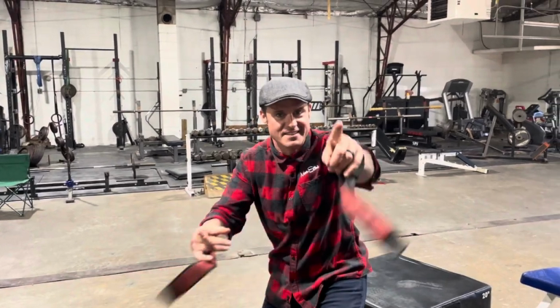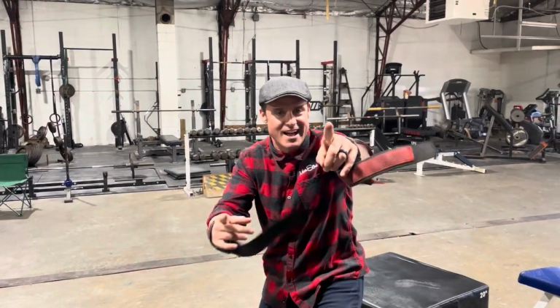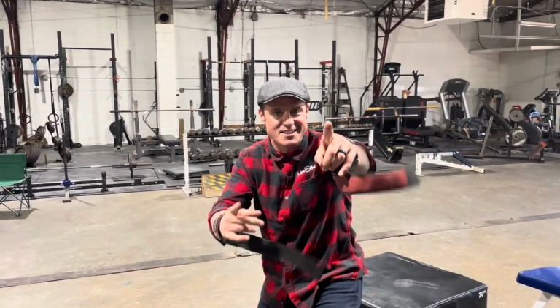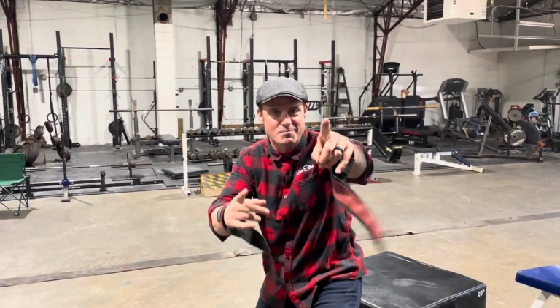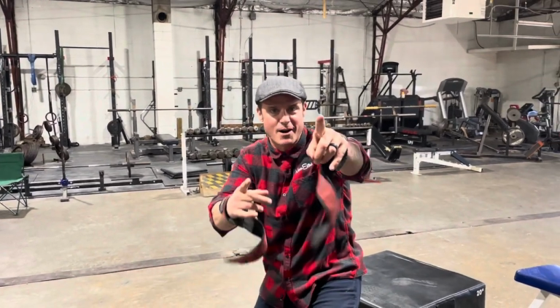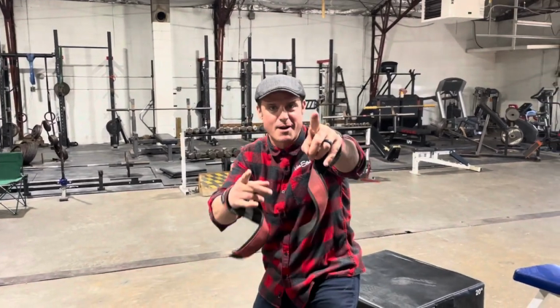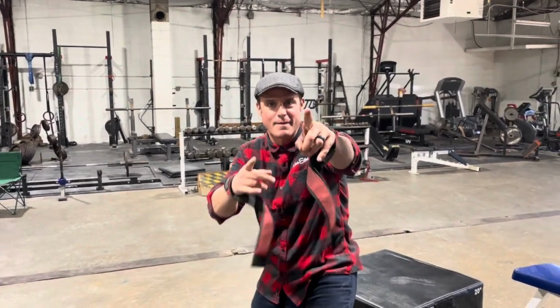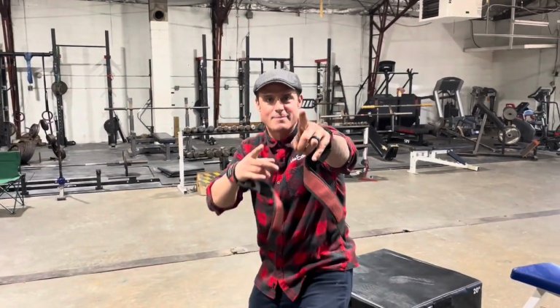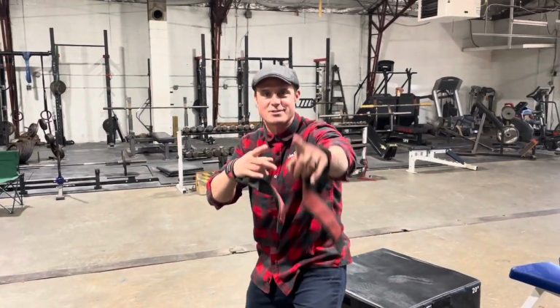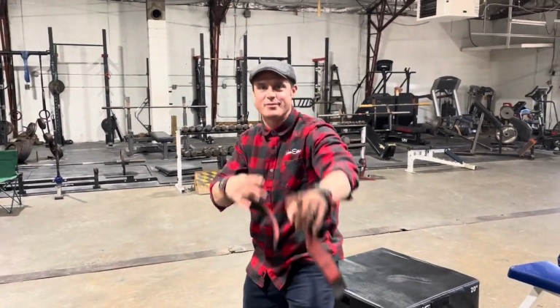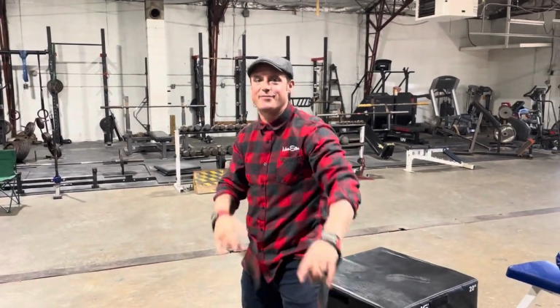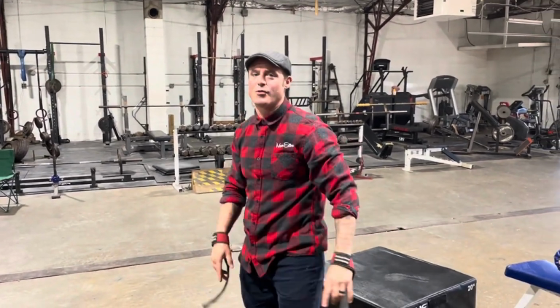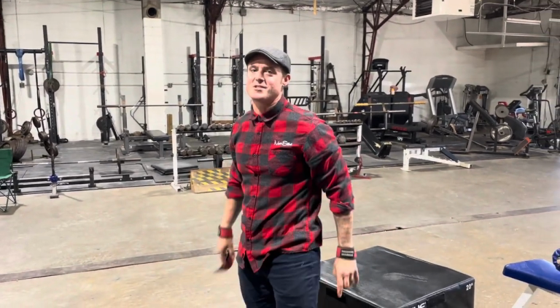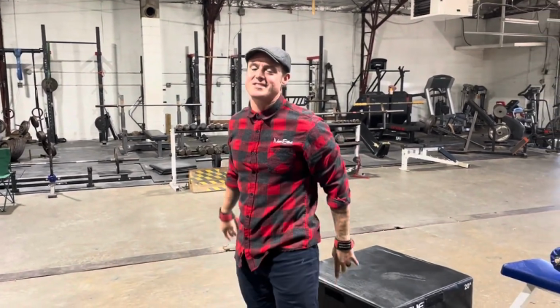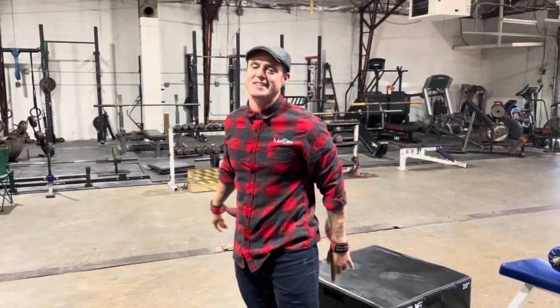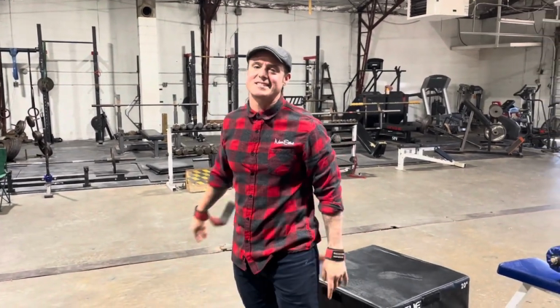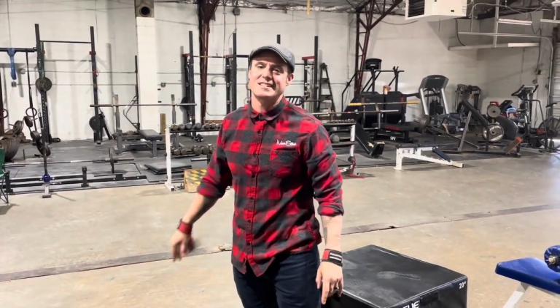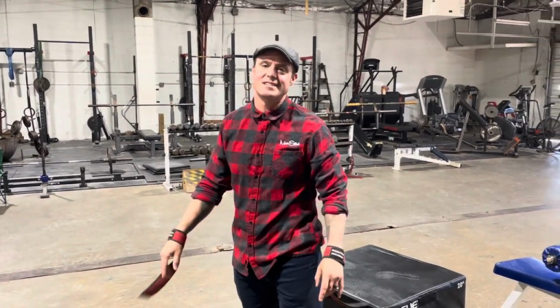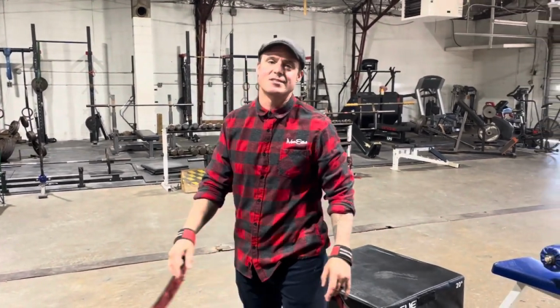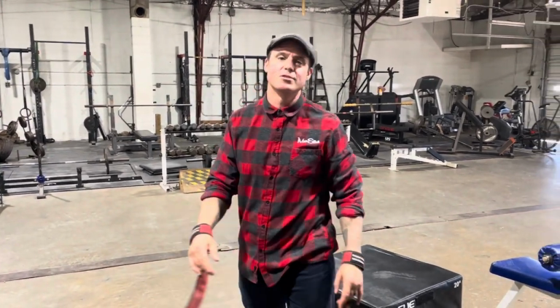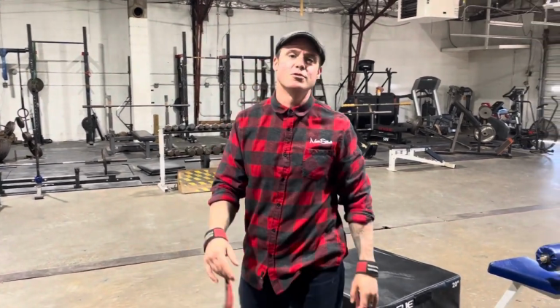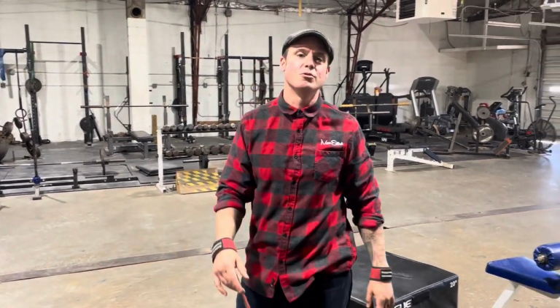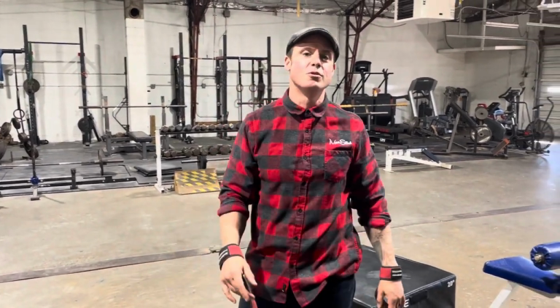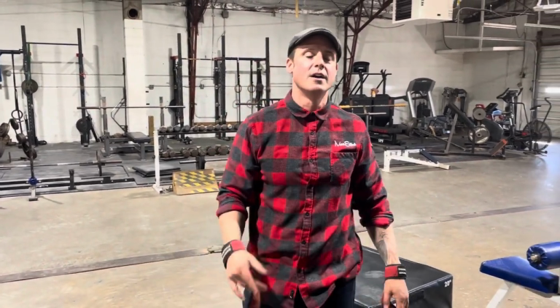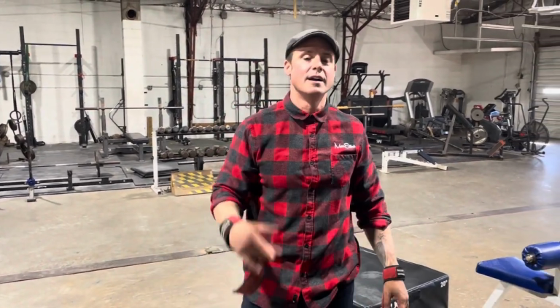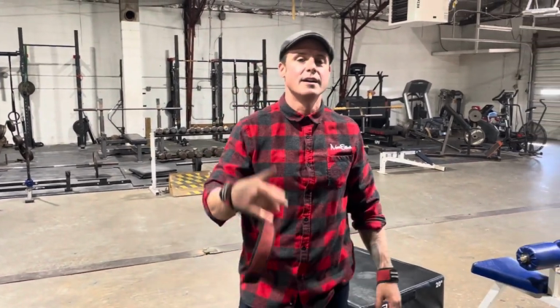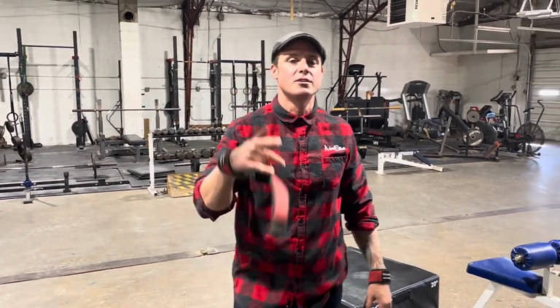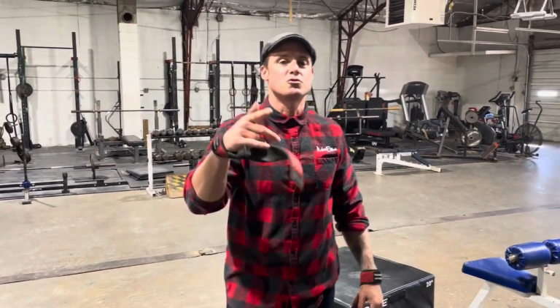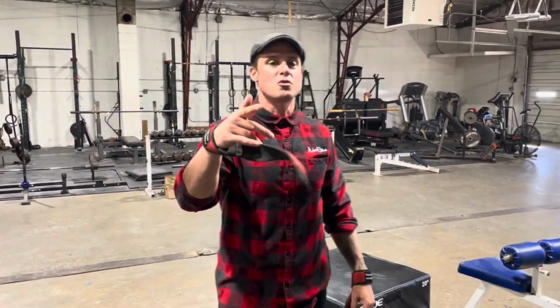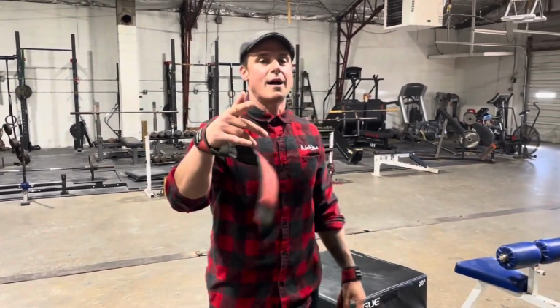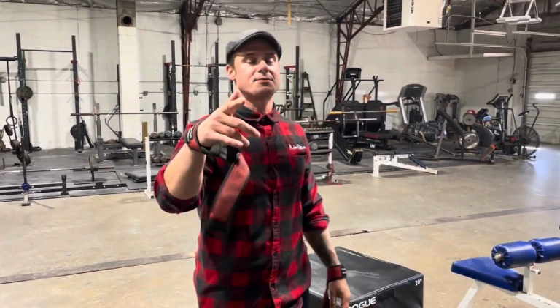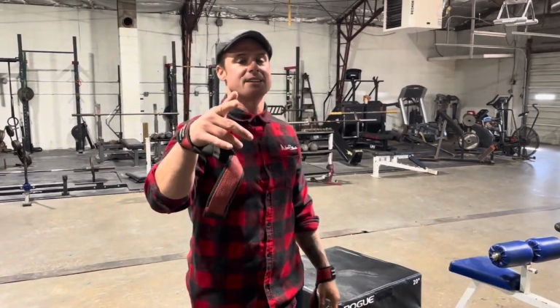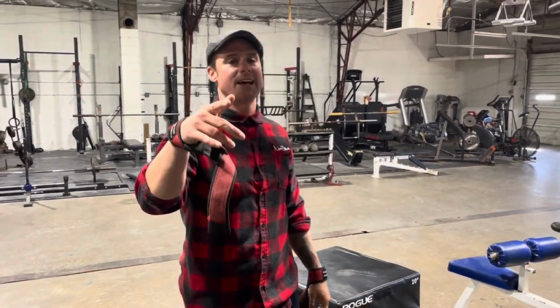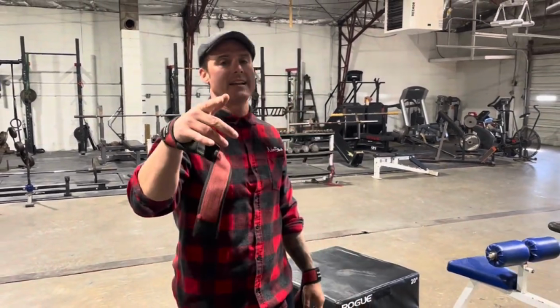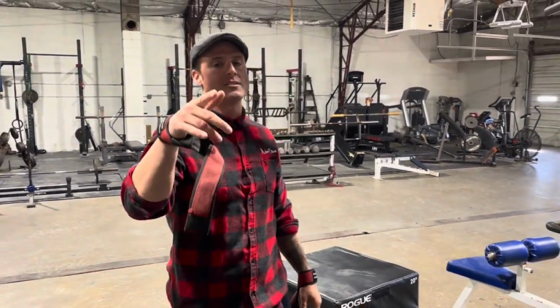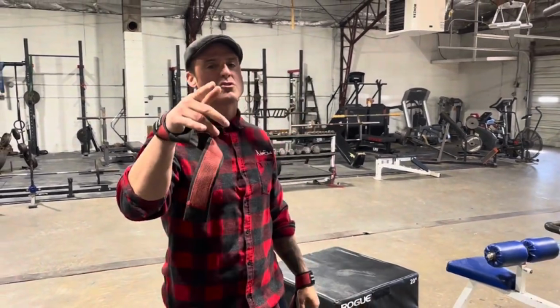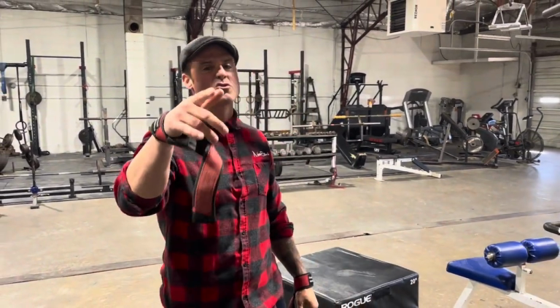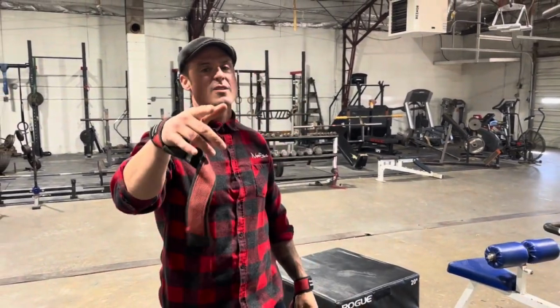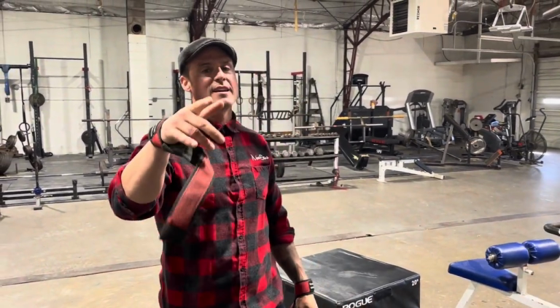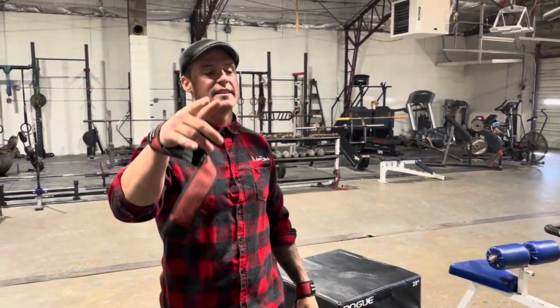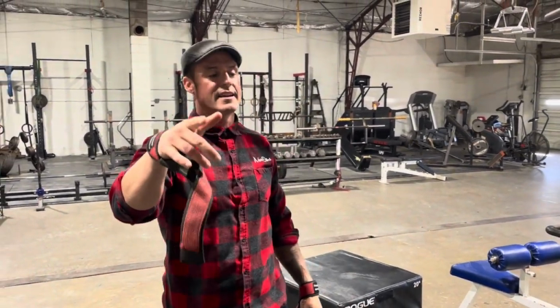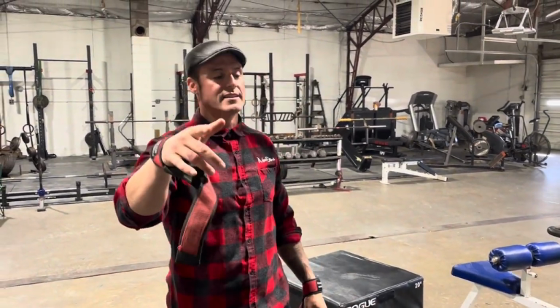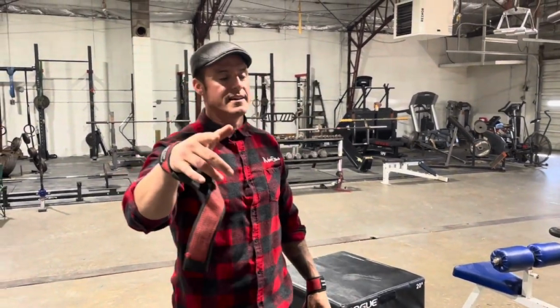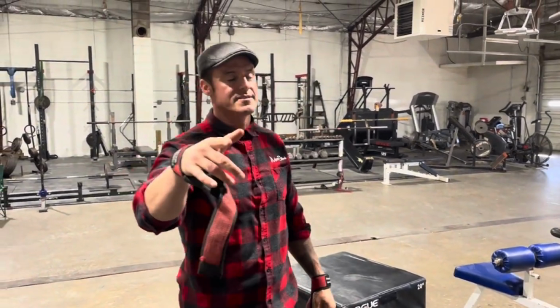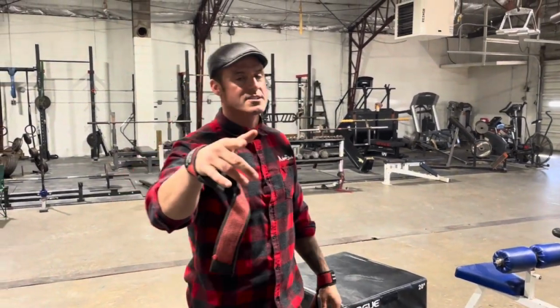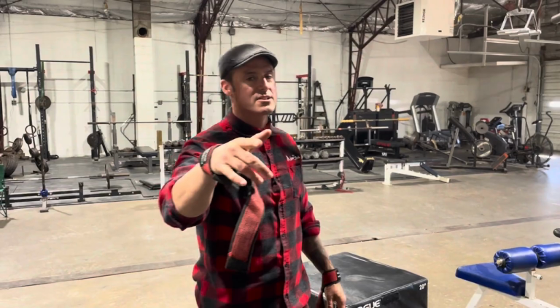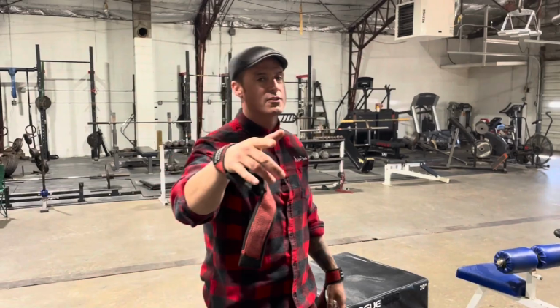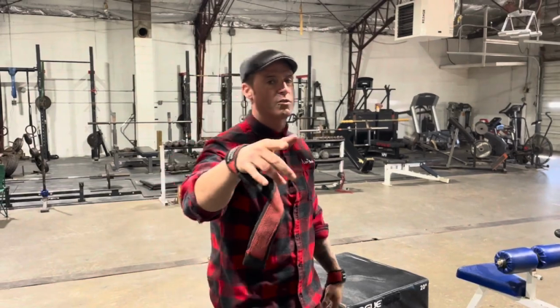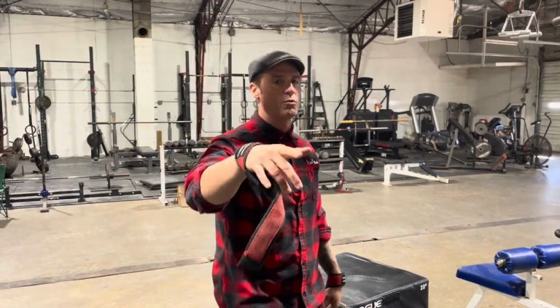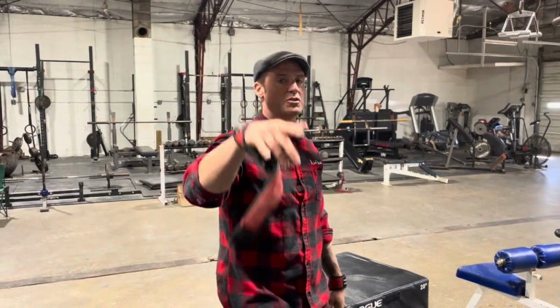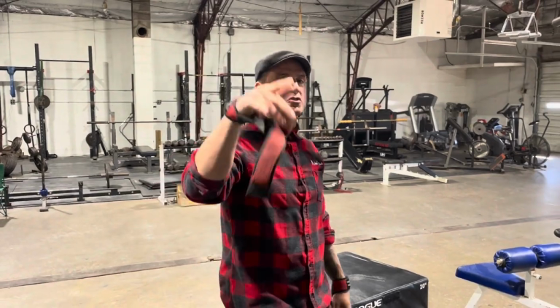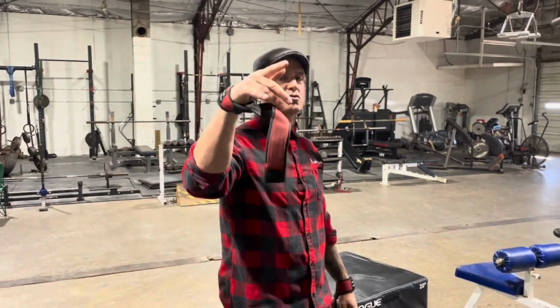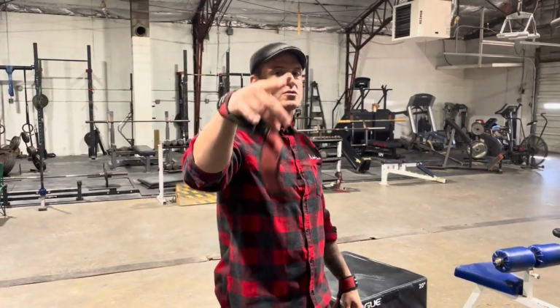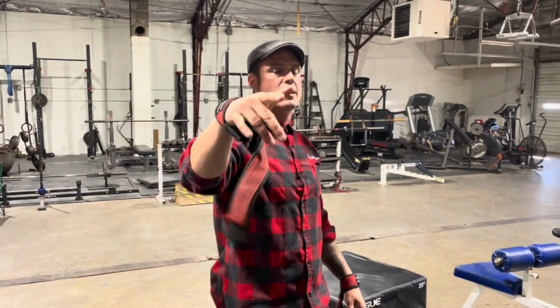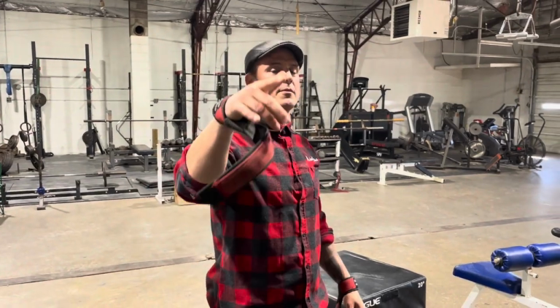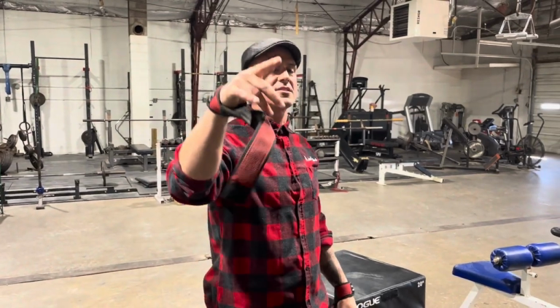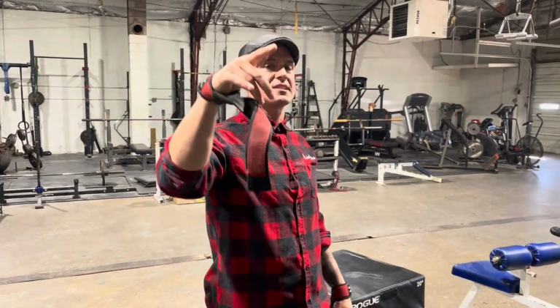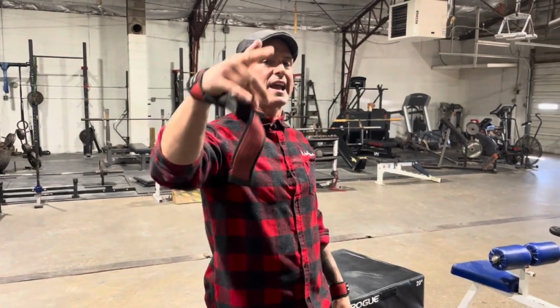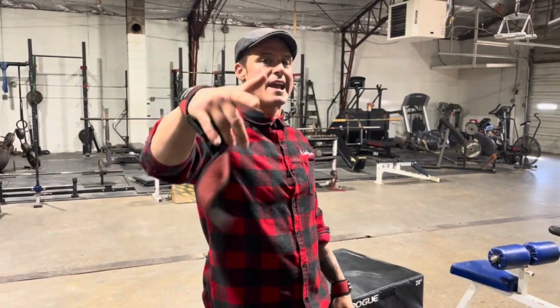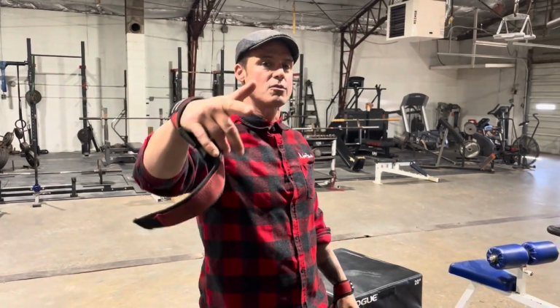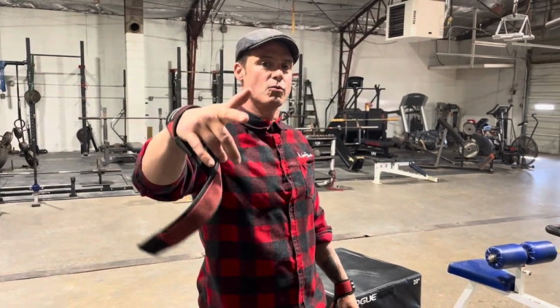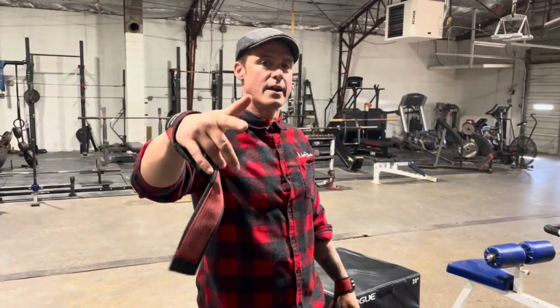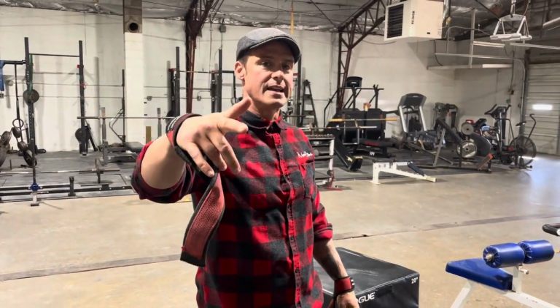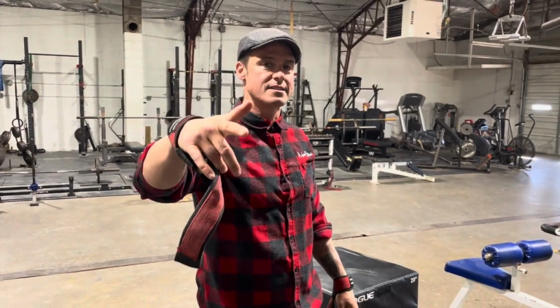Knowledge Bomb, episode 462. Drop set, straight leg lifts with your grandma's ankle weights.